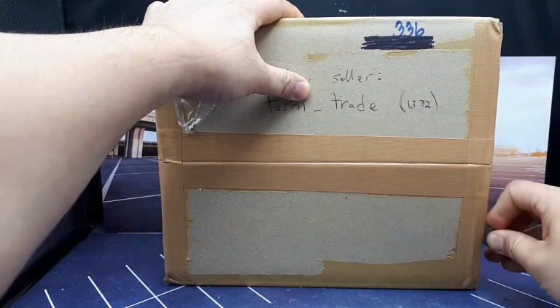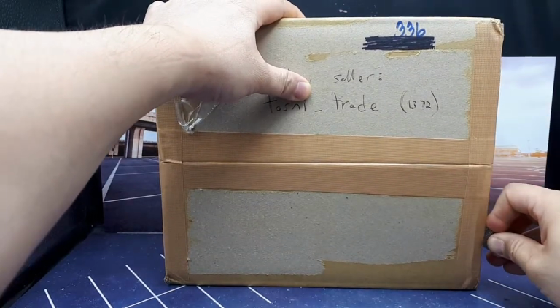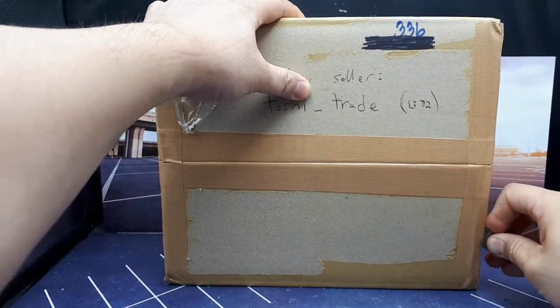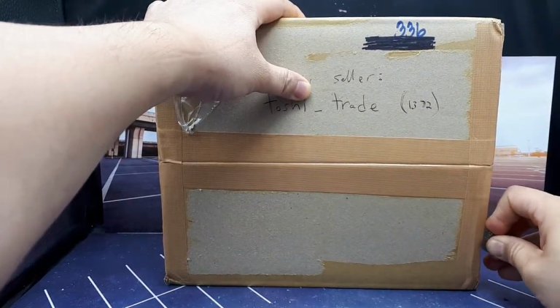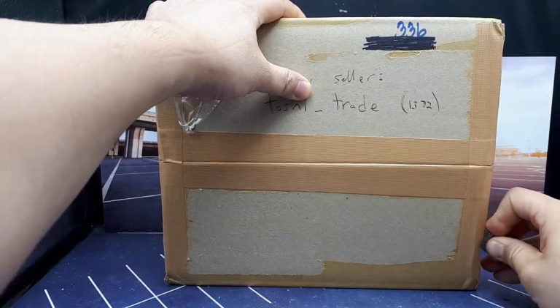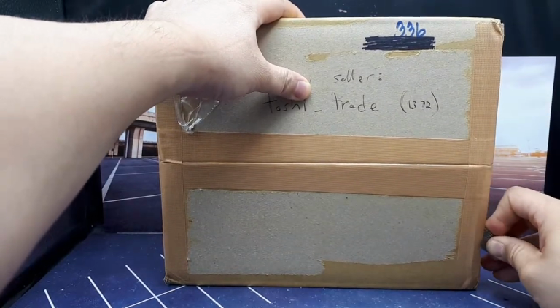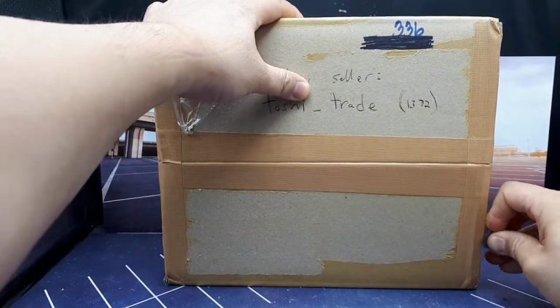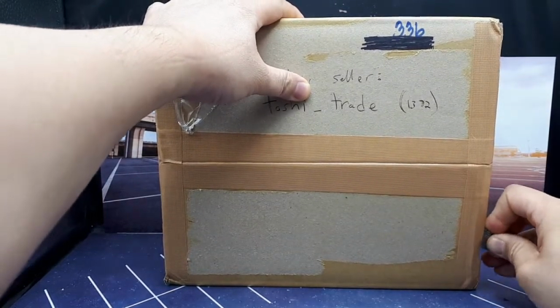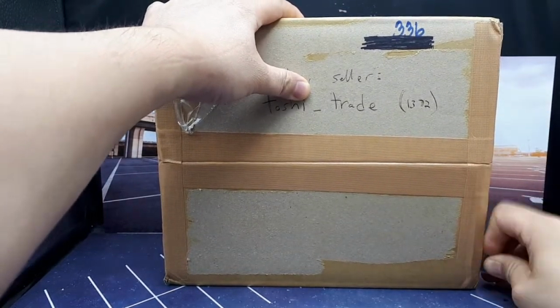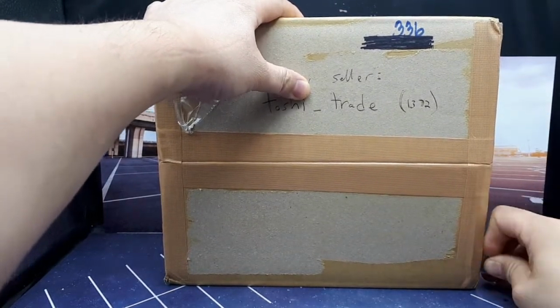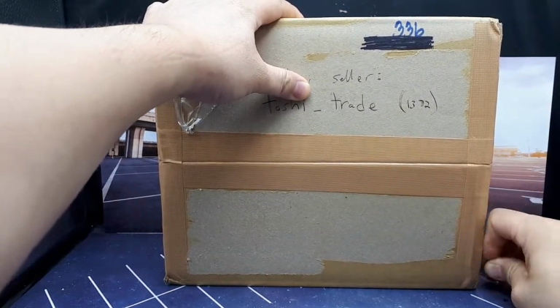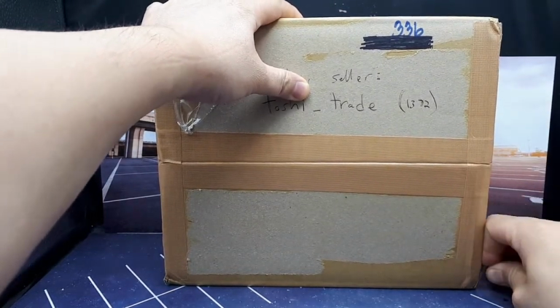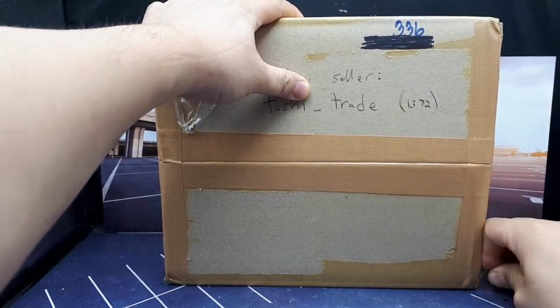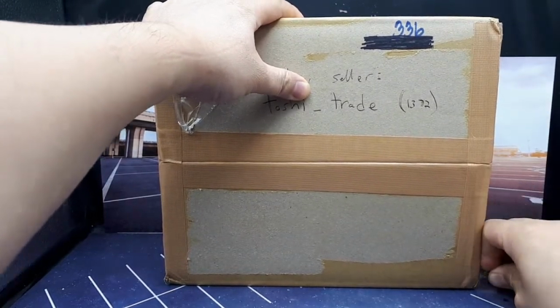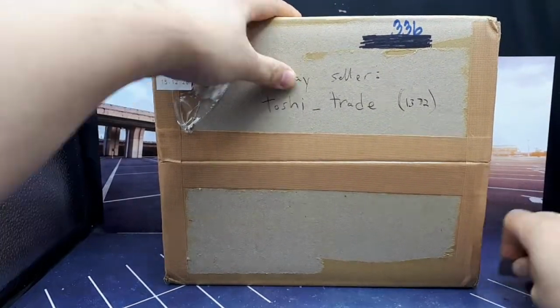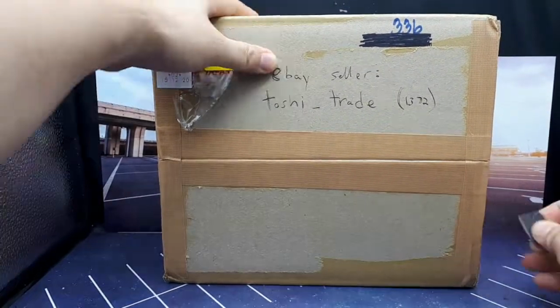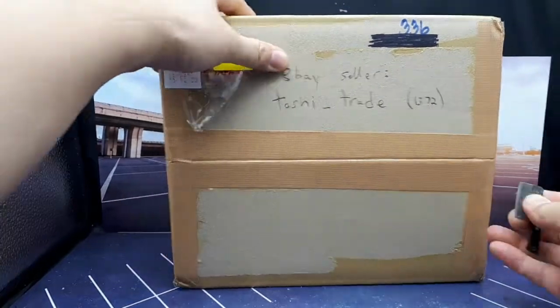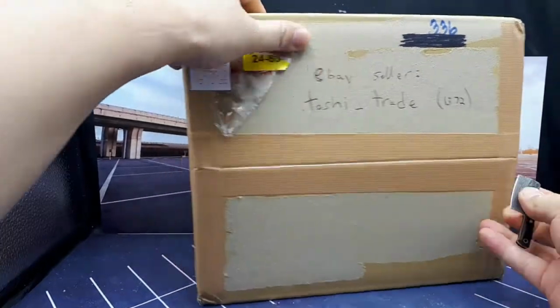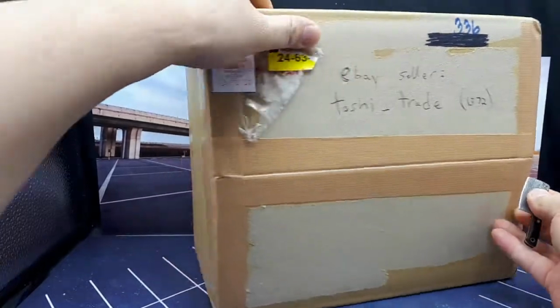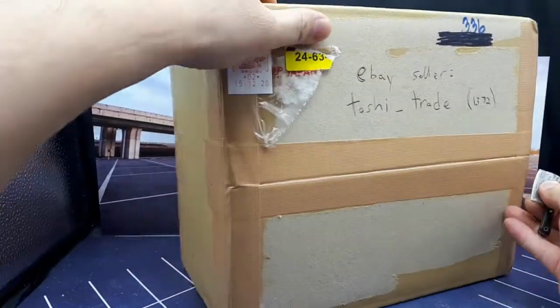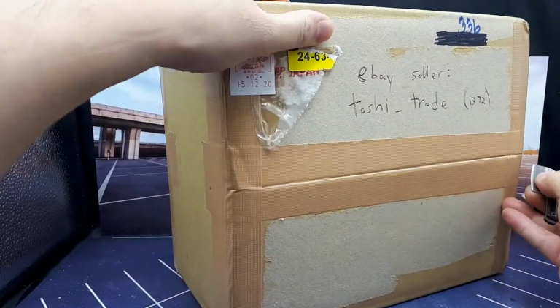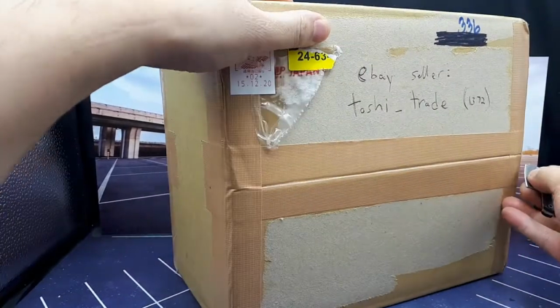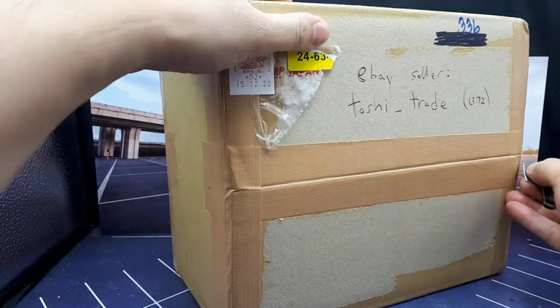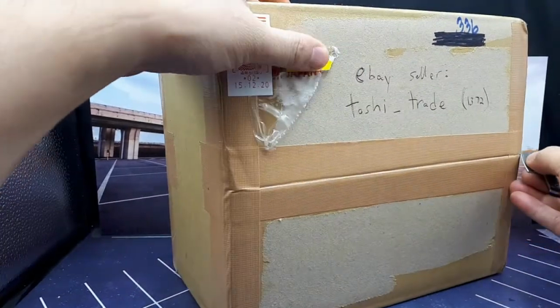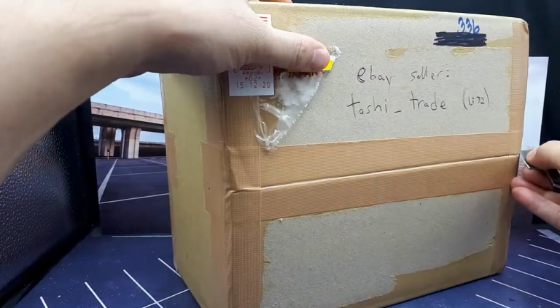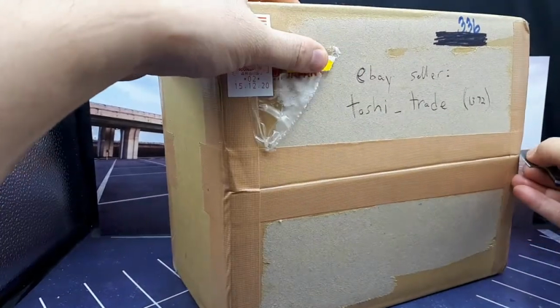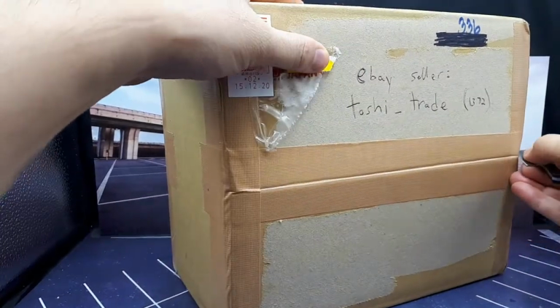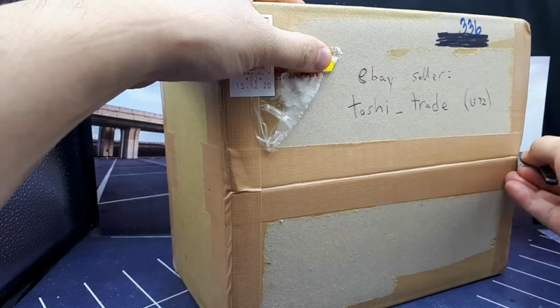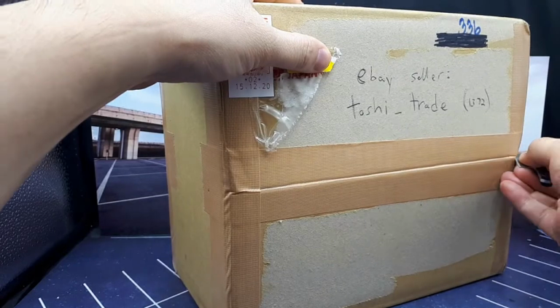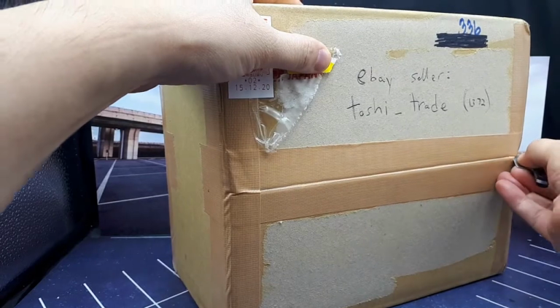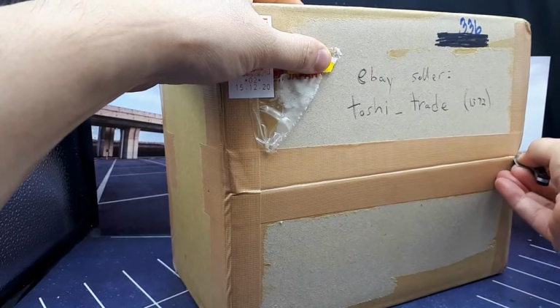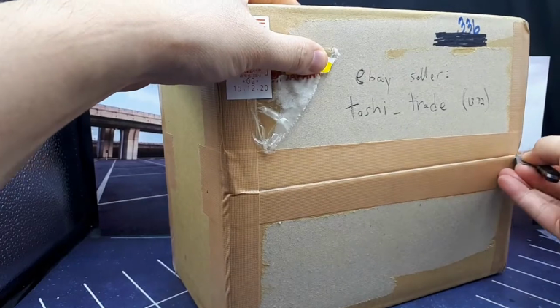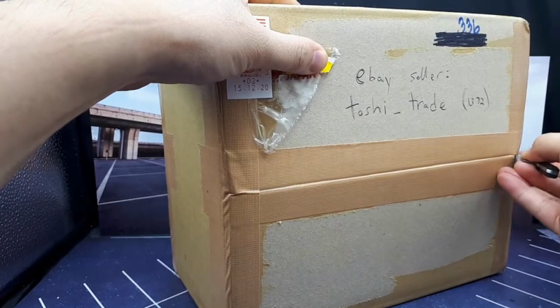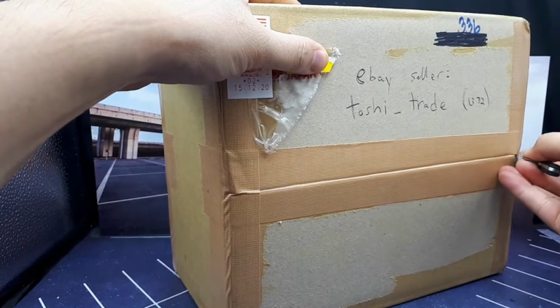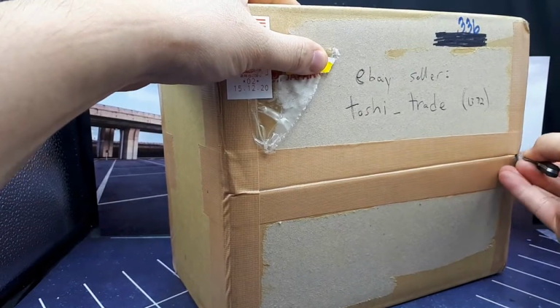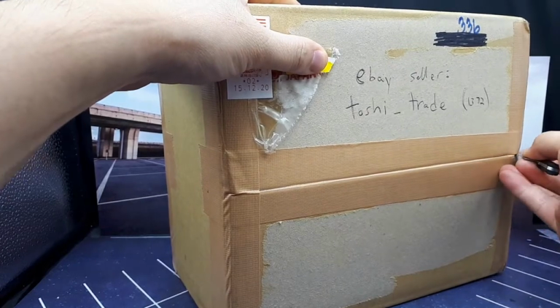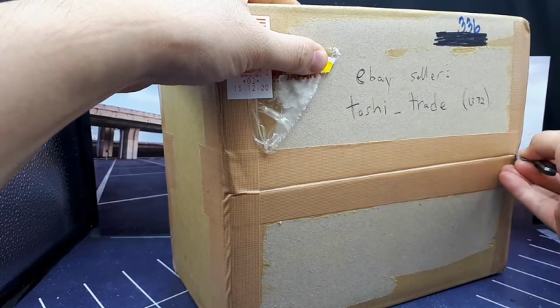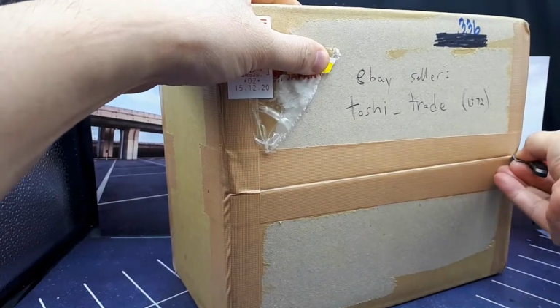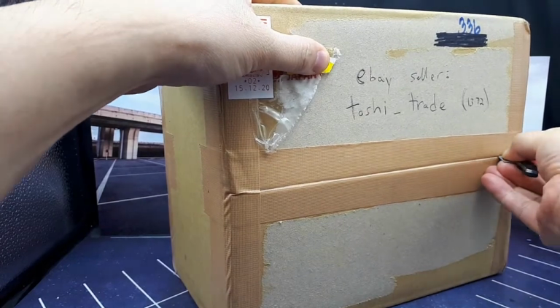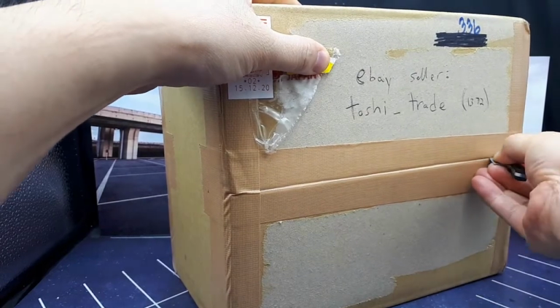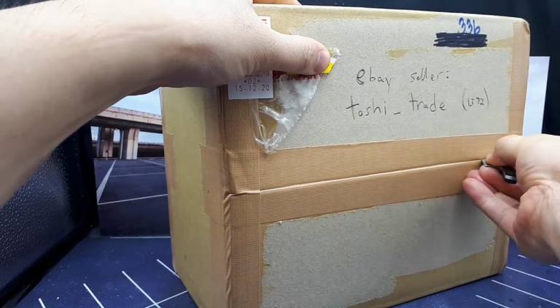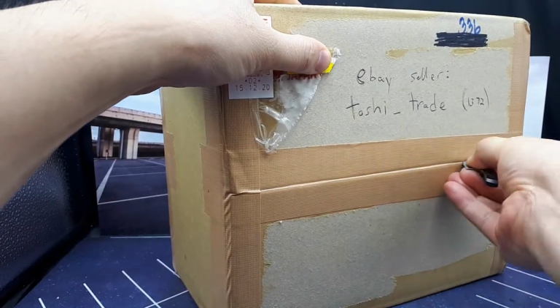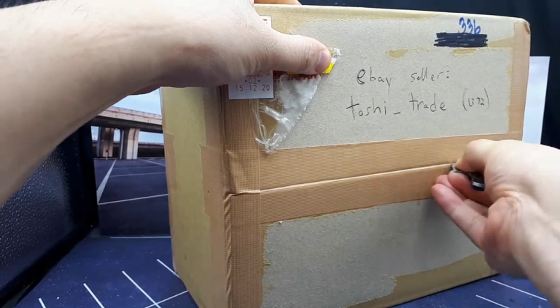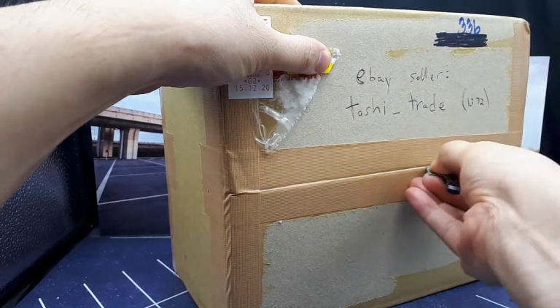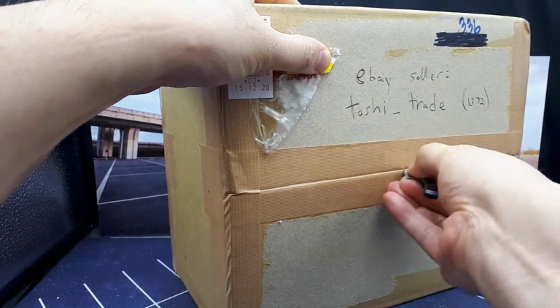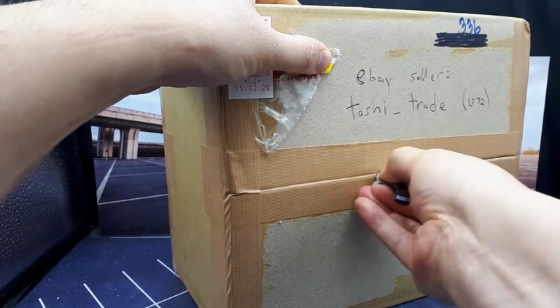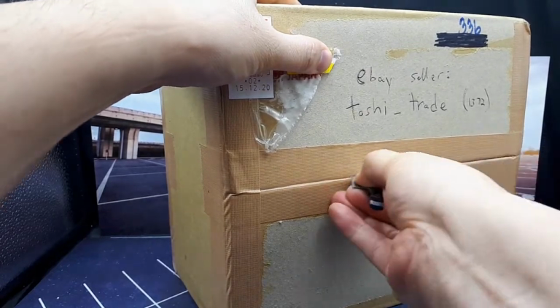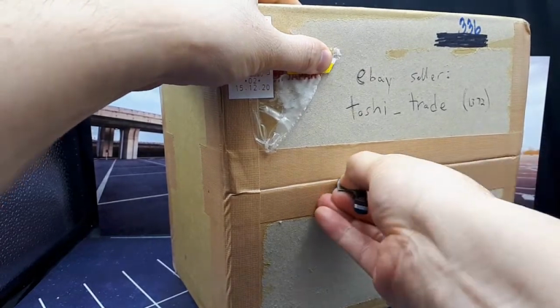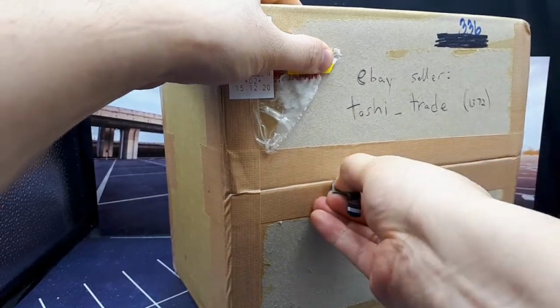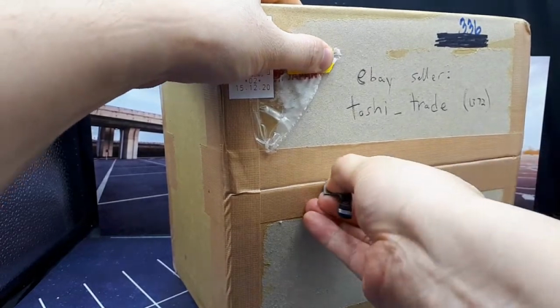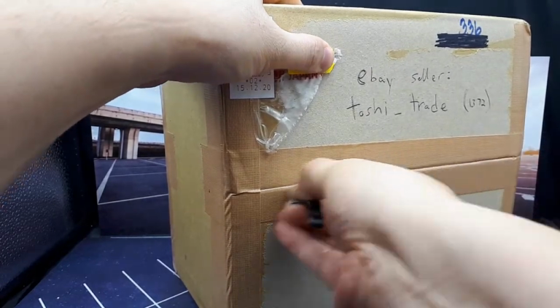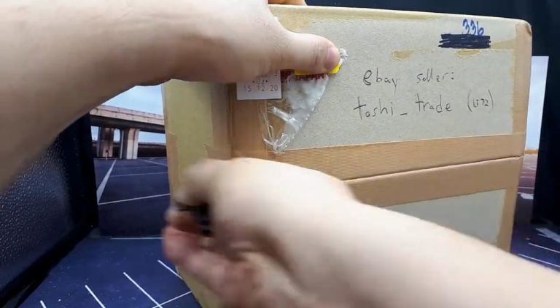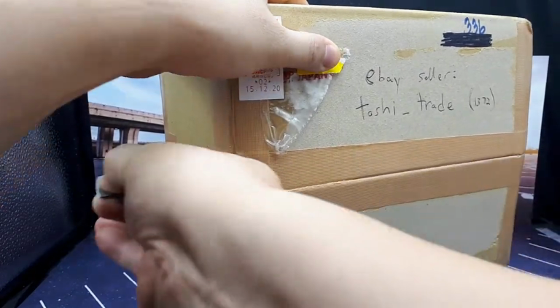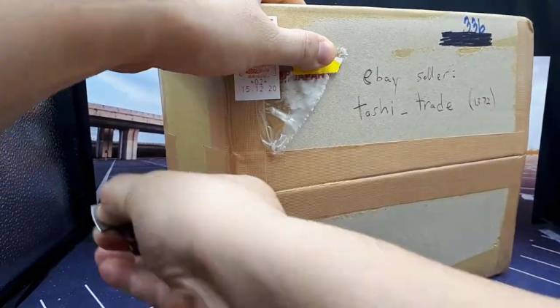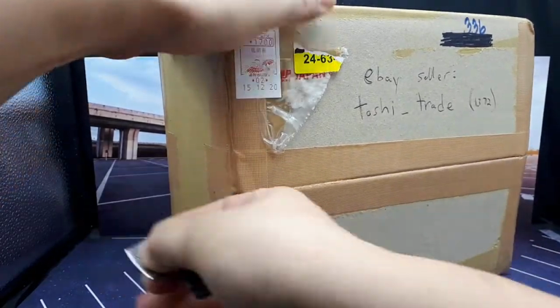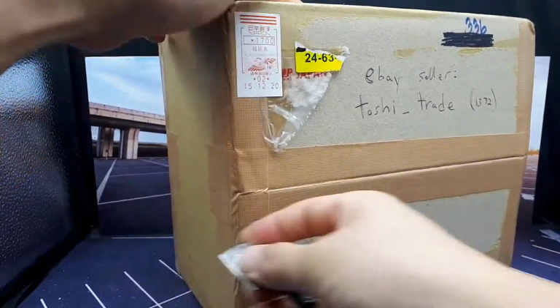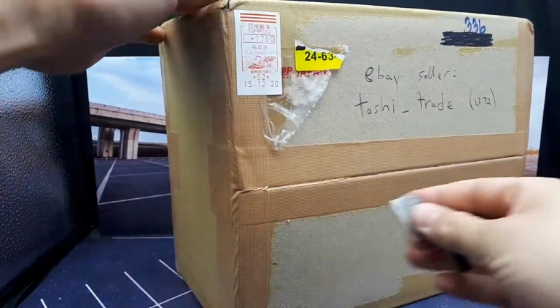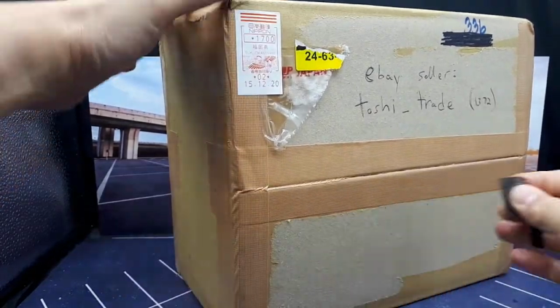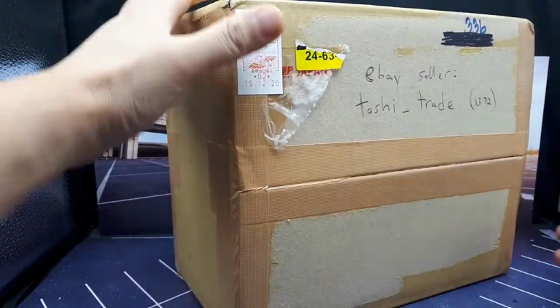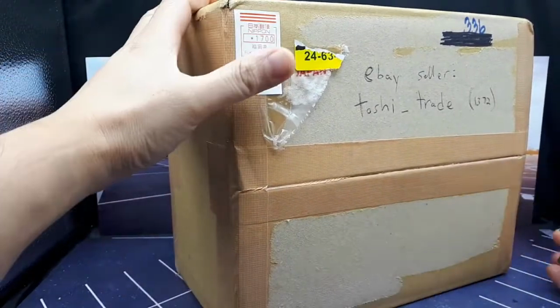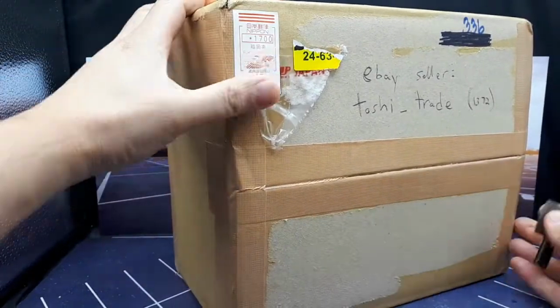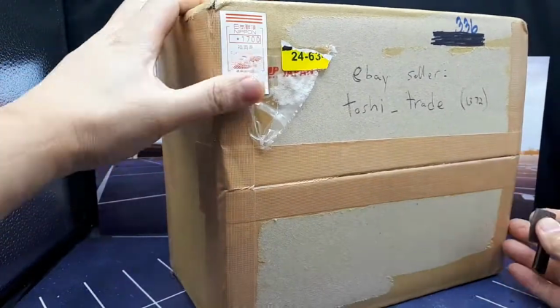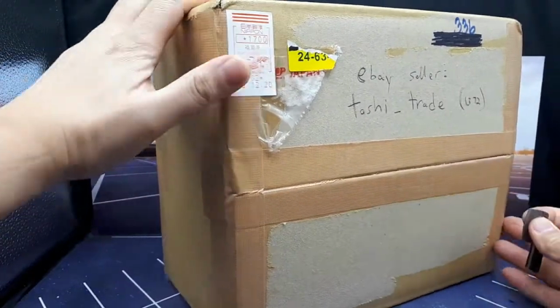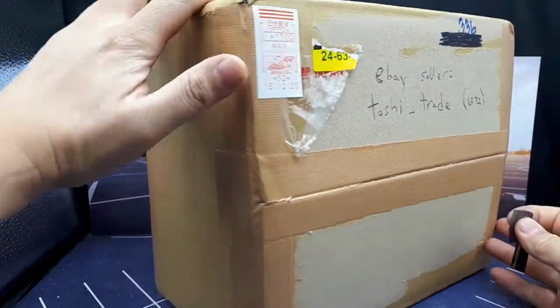This is some serious tape — it's like duct tape. So that's good, it's a virgin box.